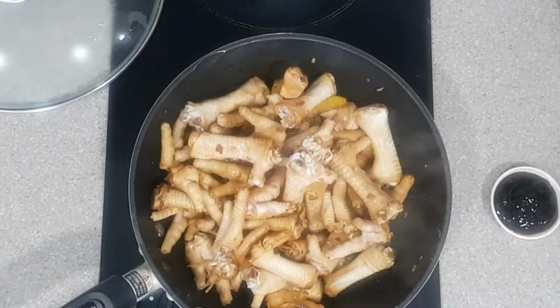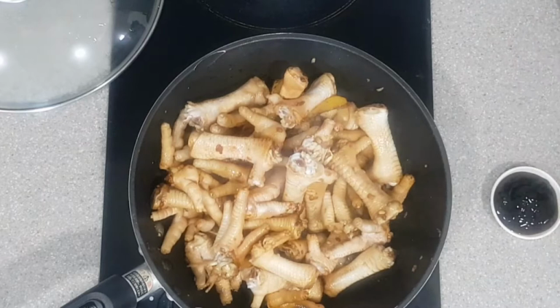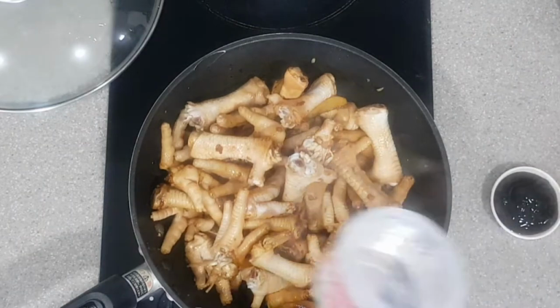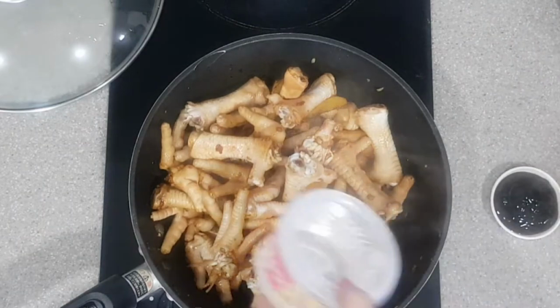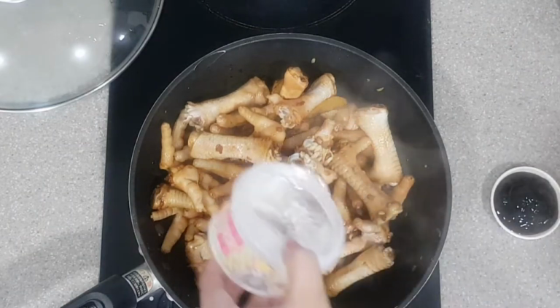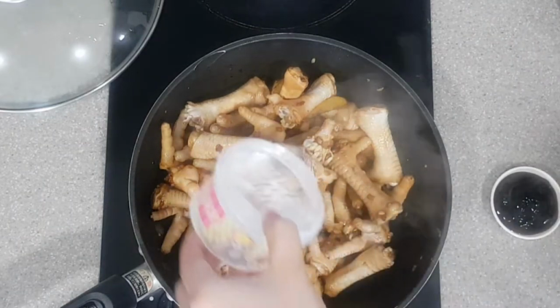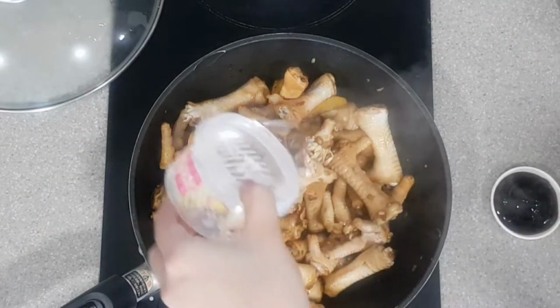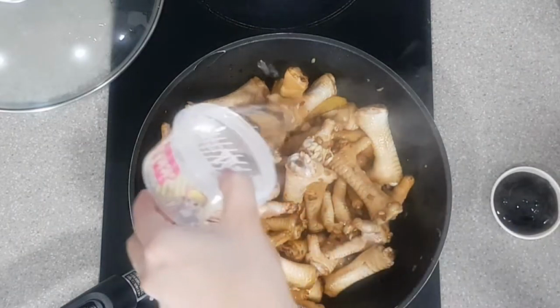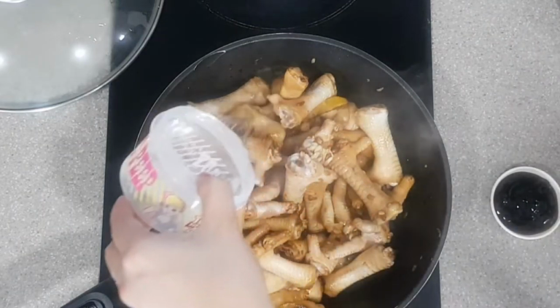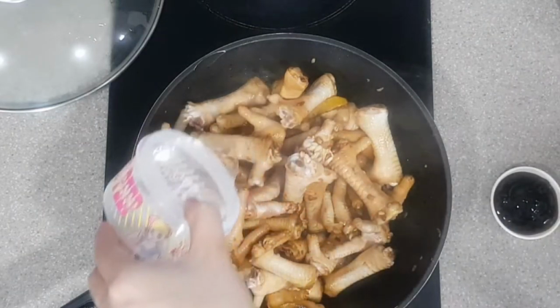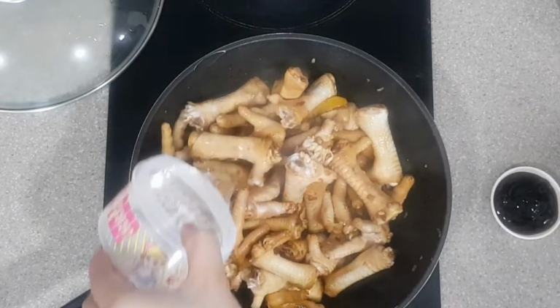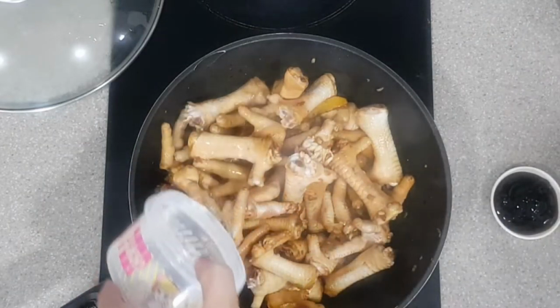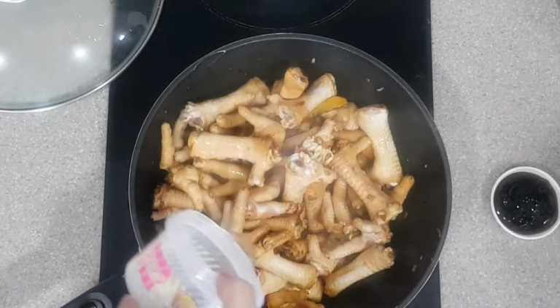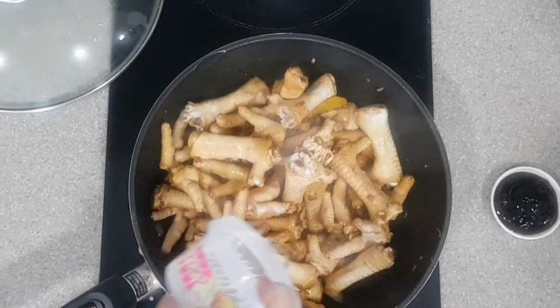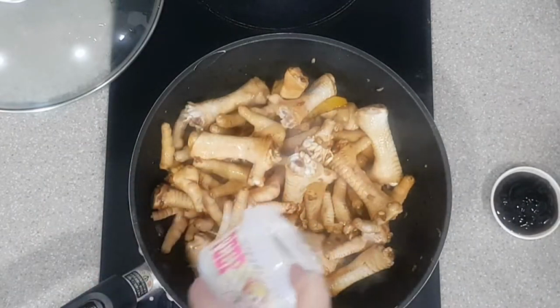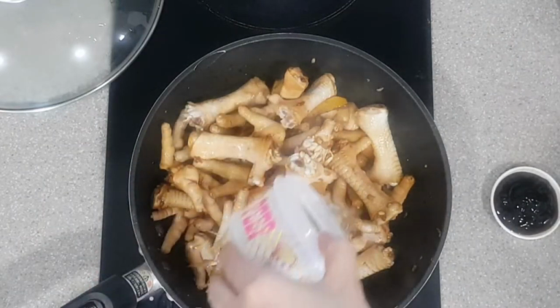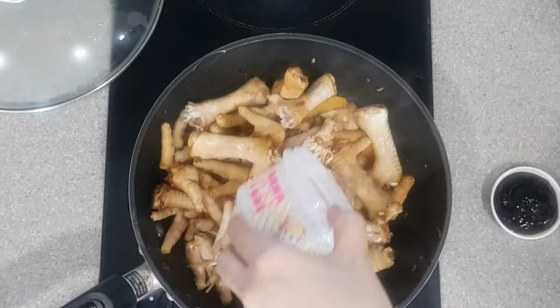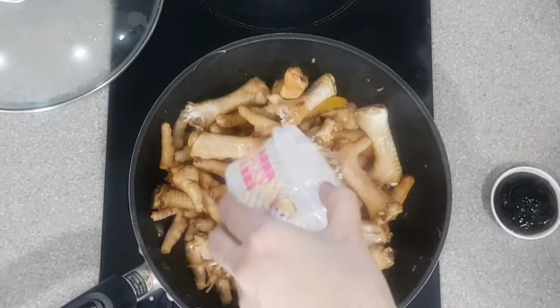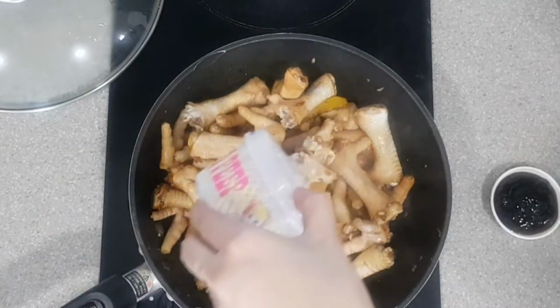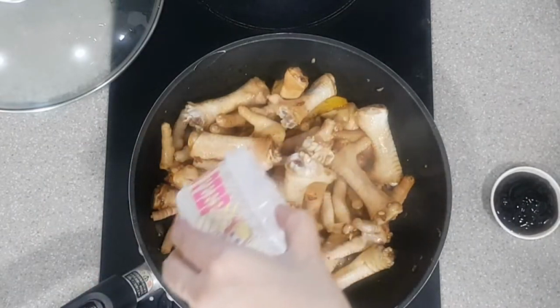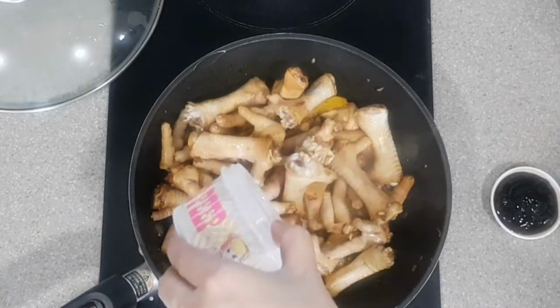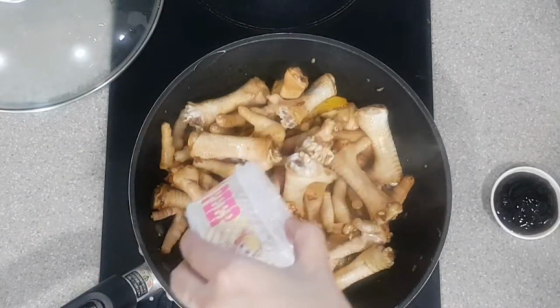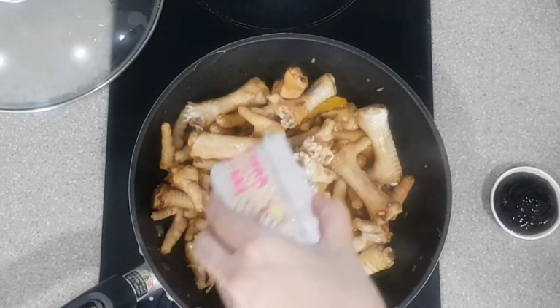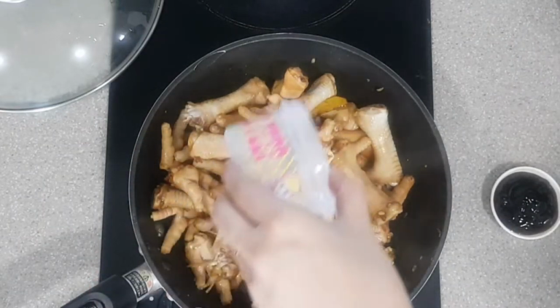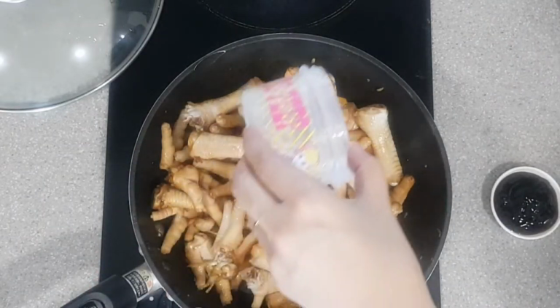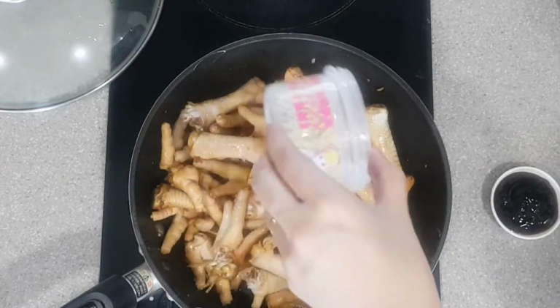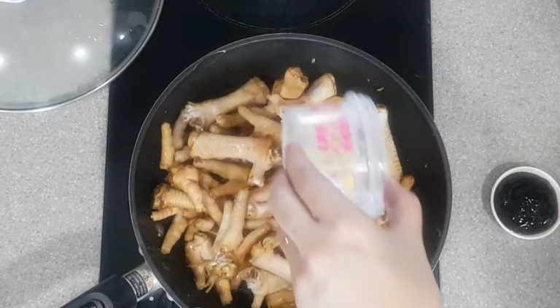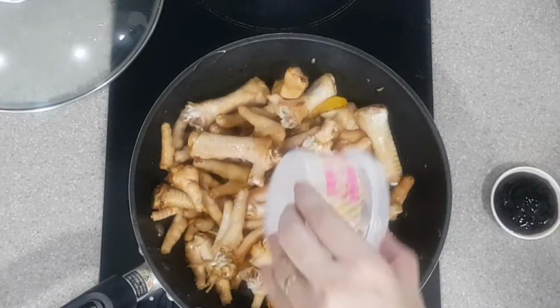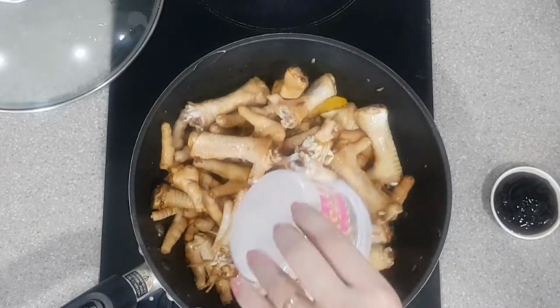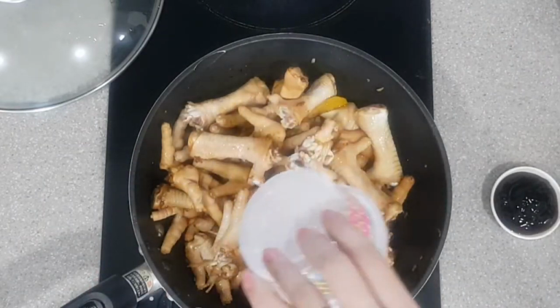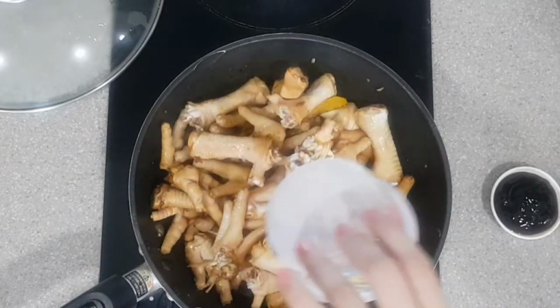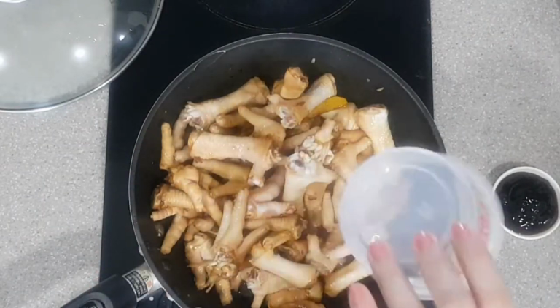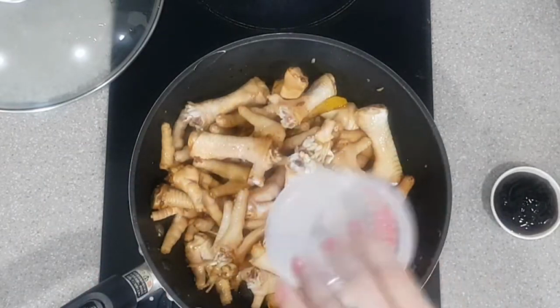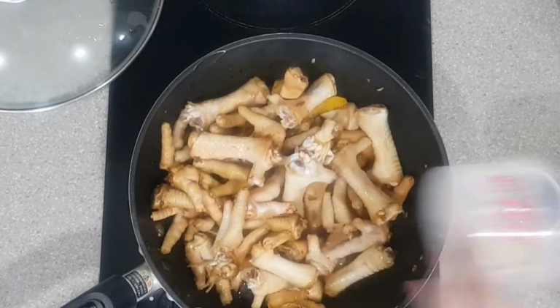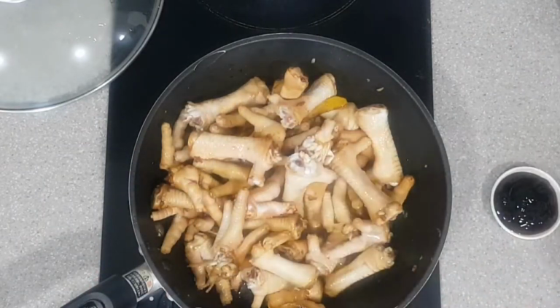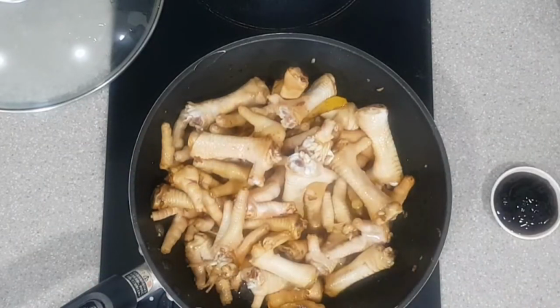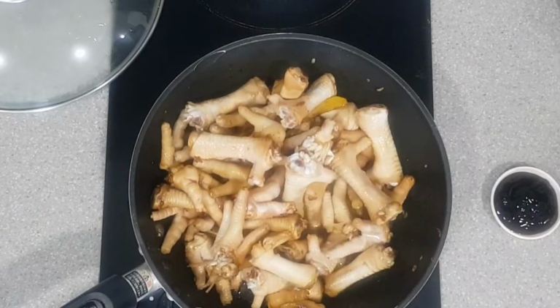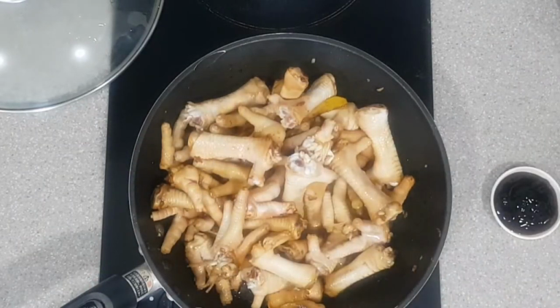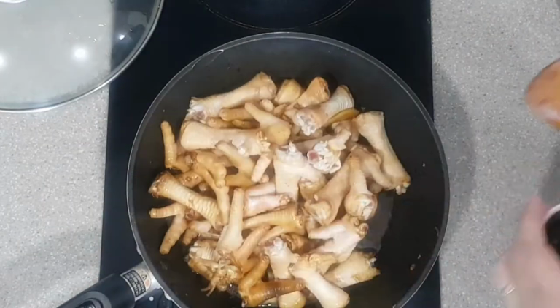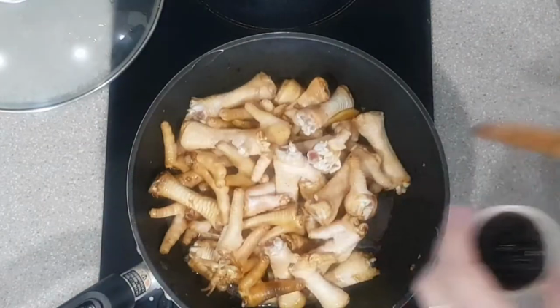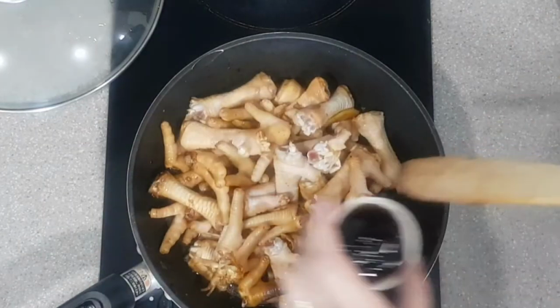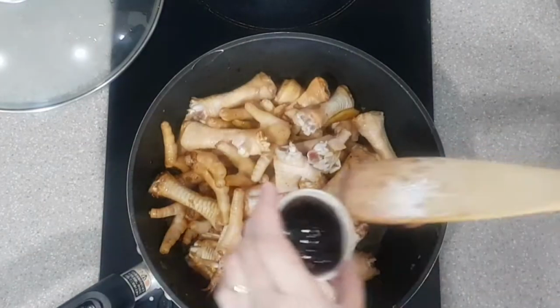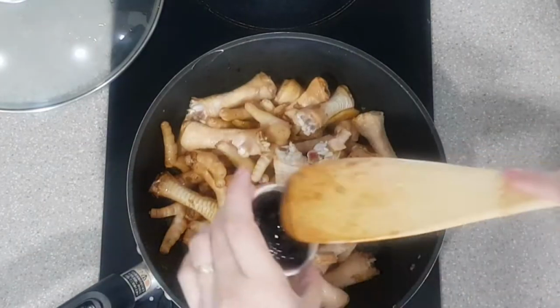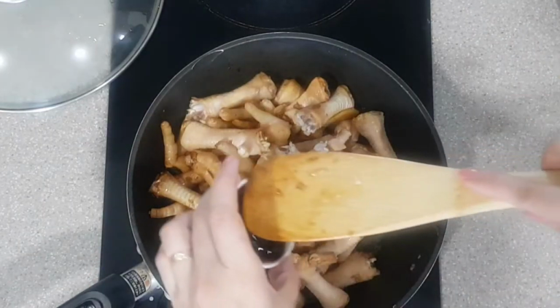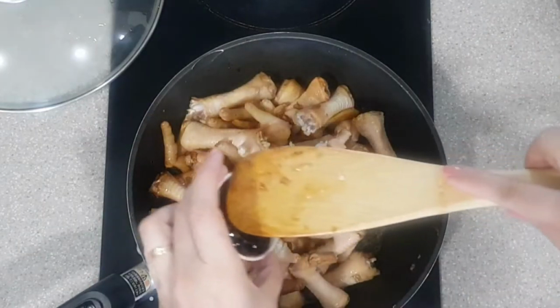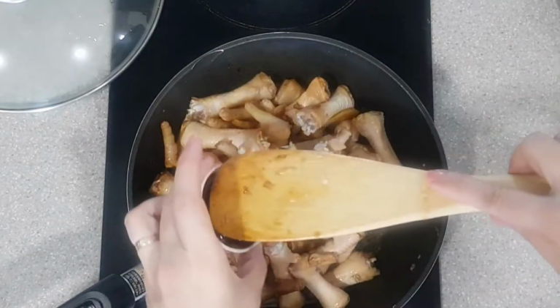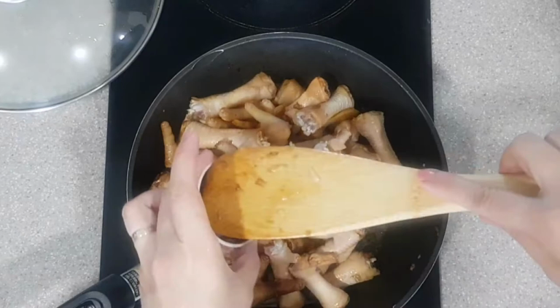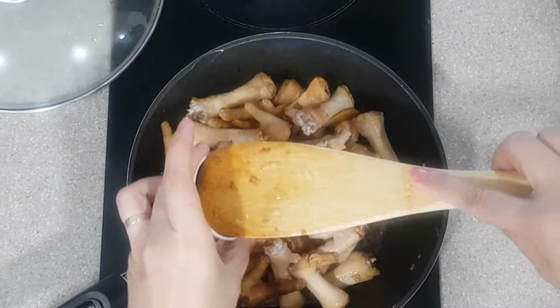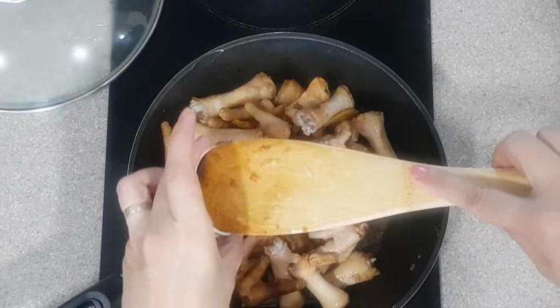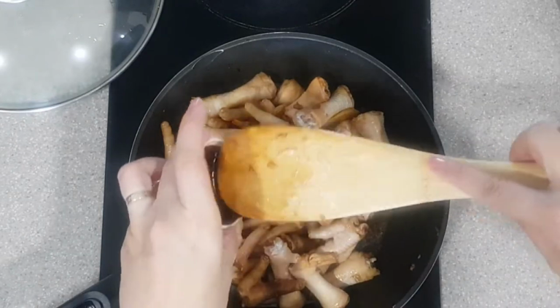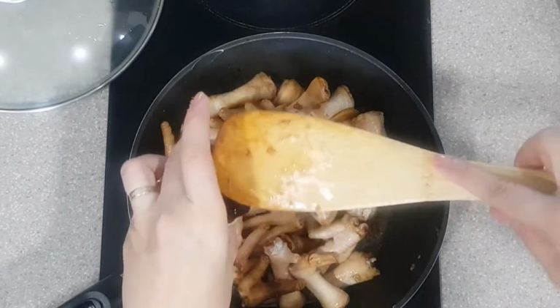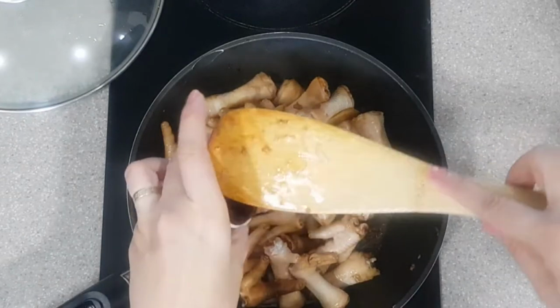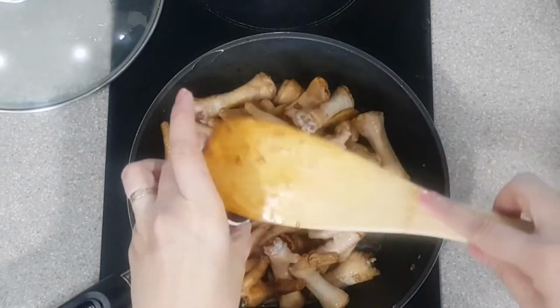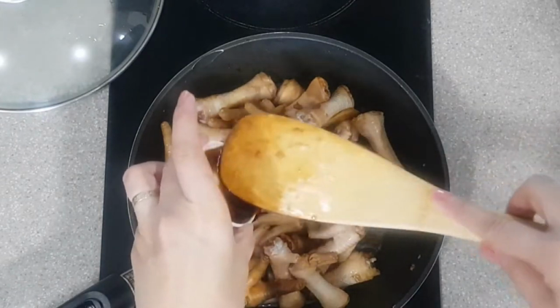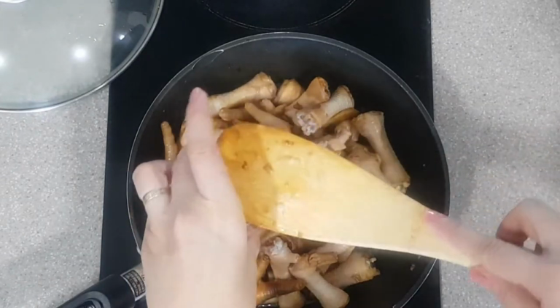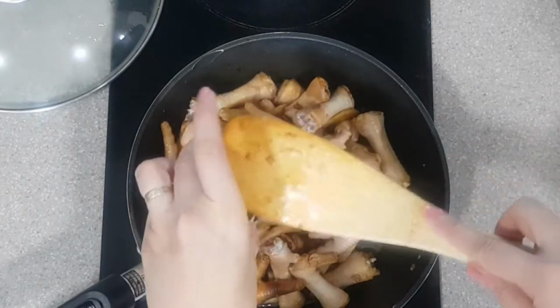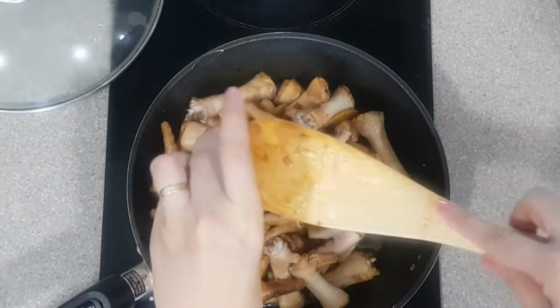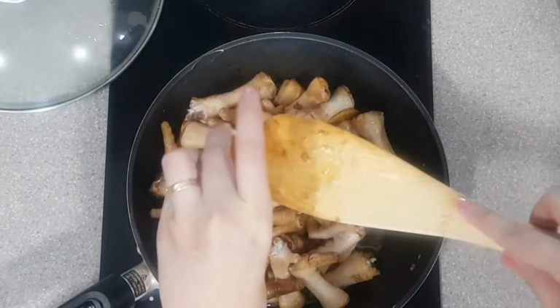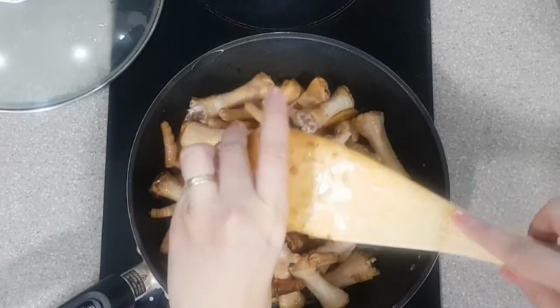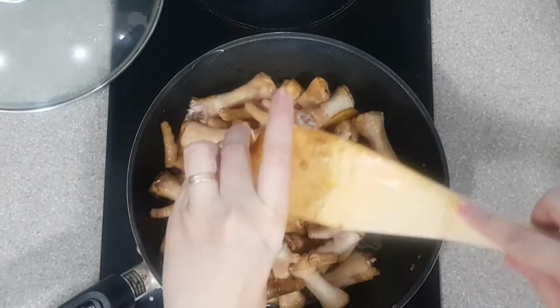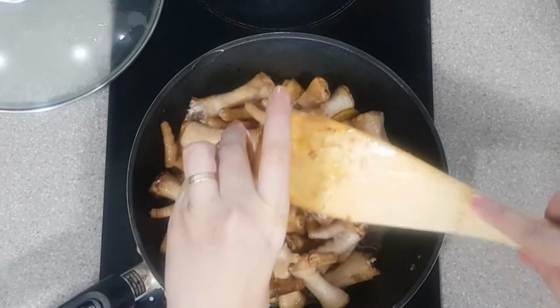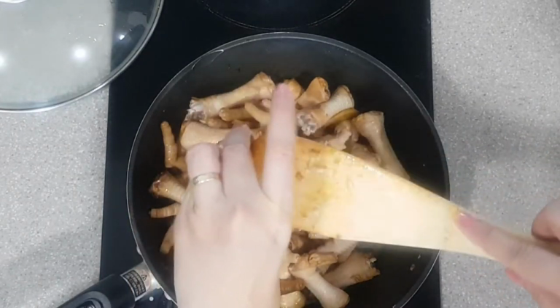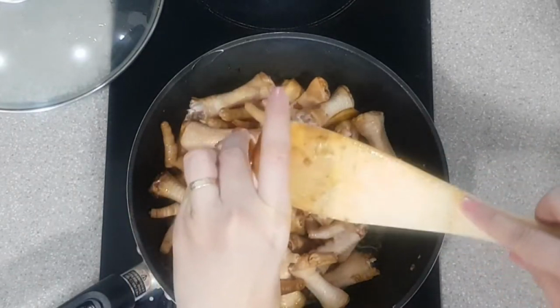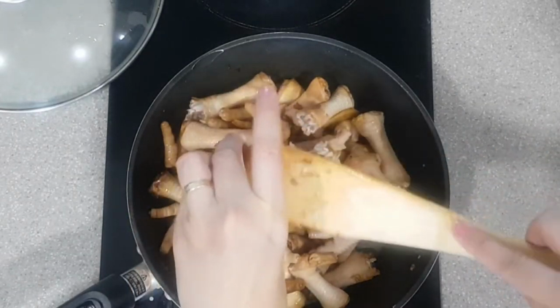Once mixed well, add in the water followed by the oyster sauce. The key here is to mix well.